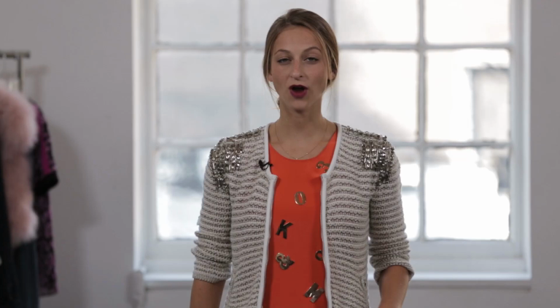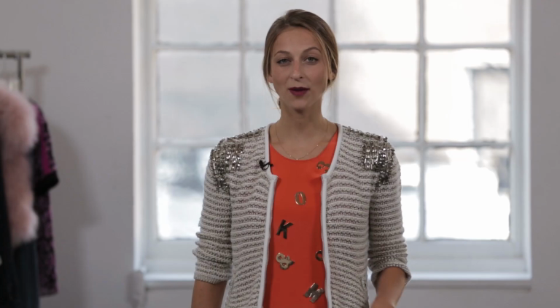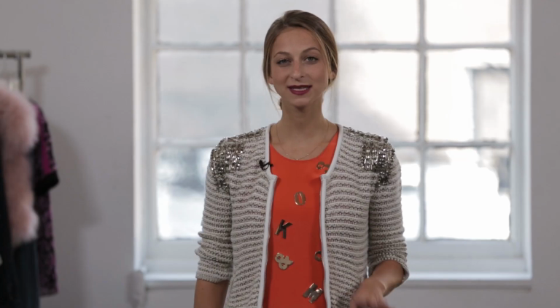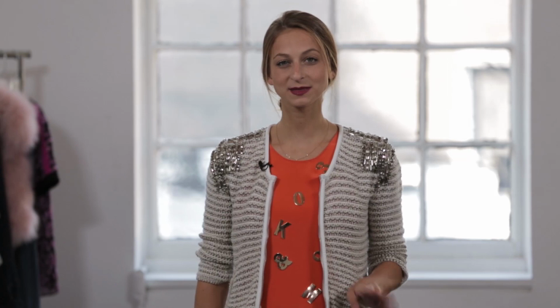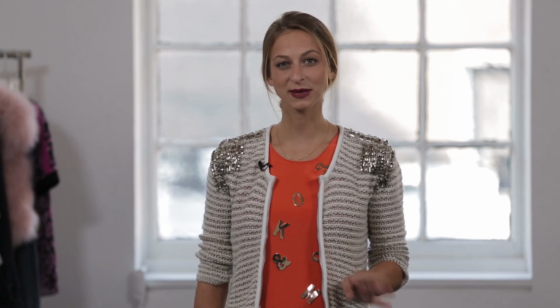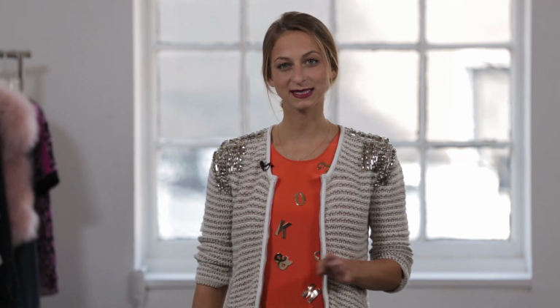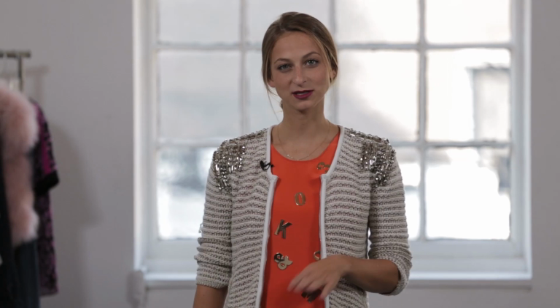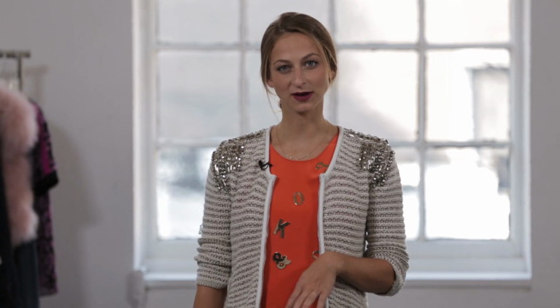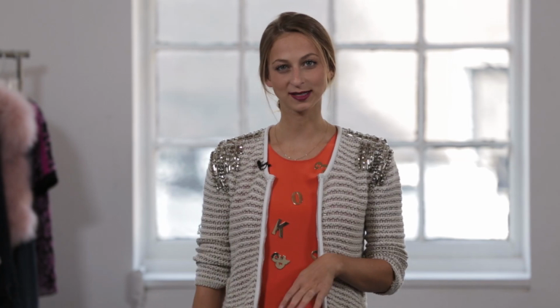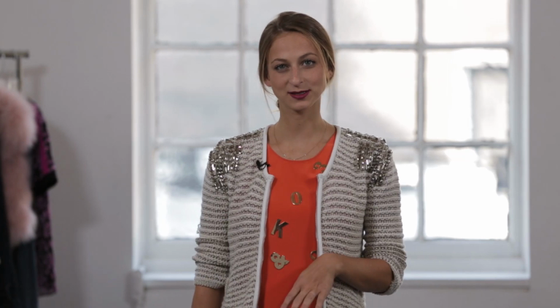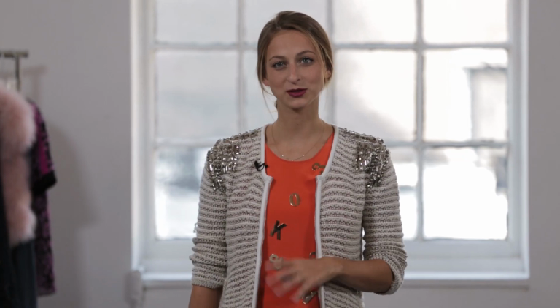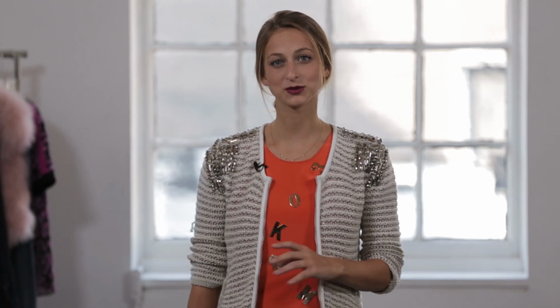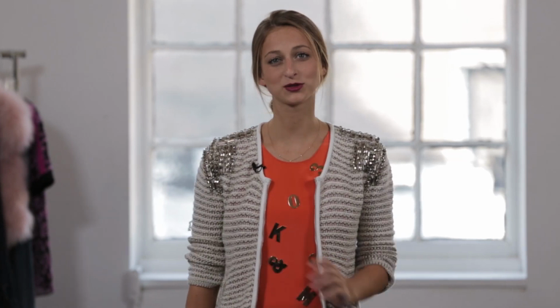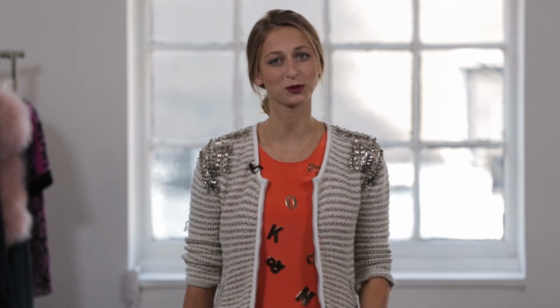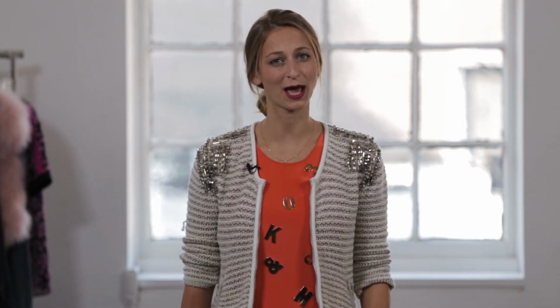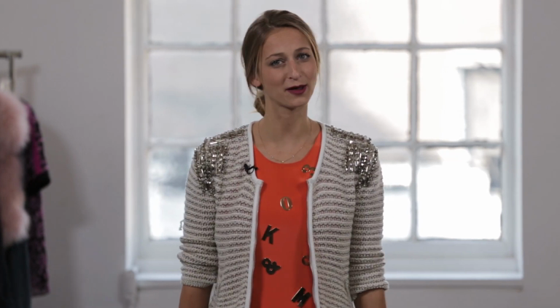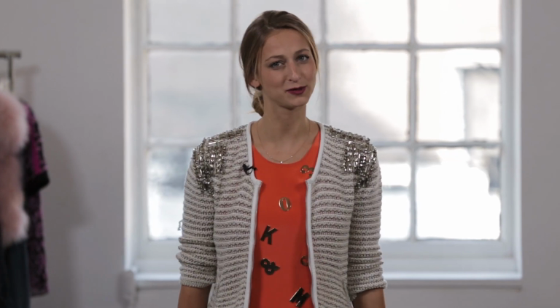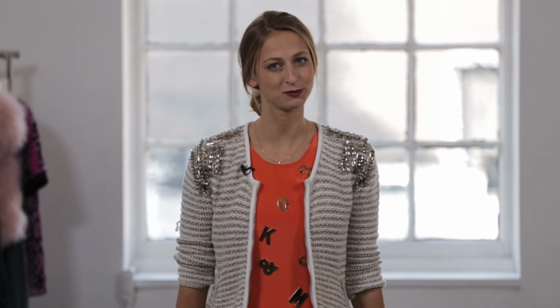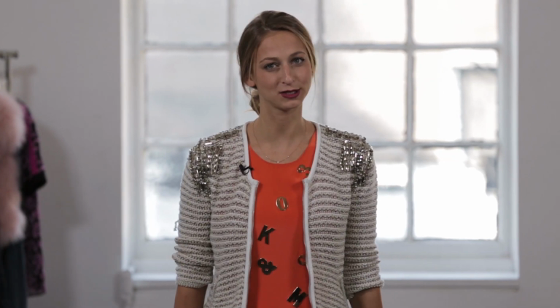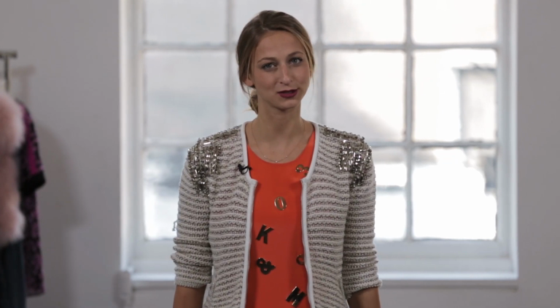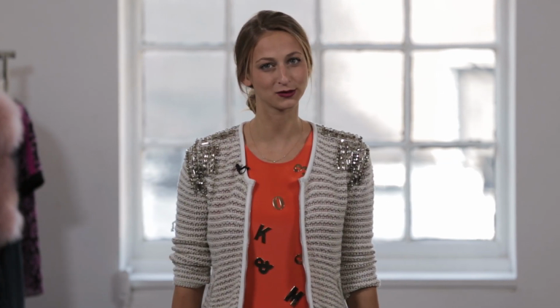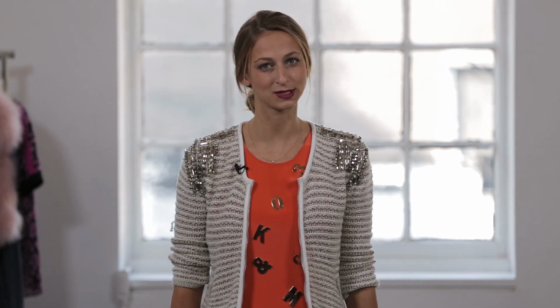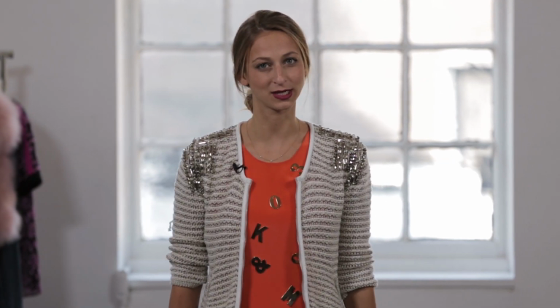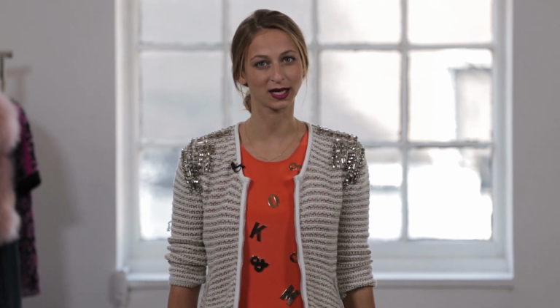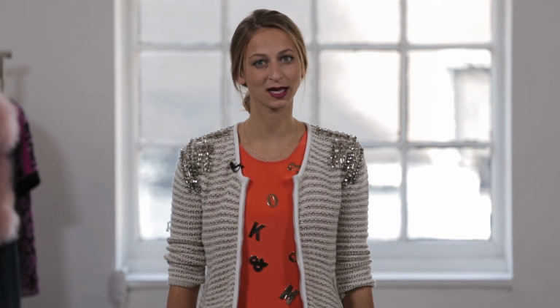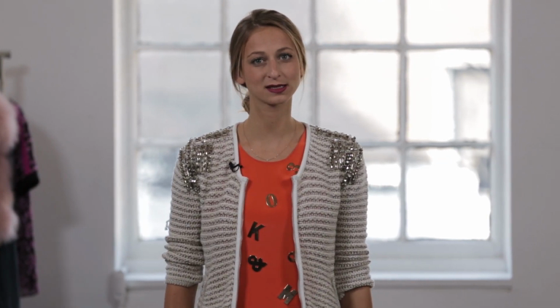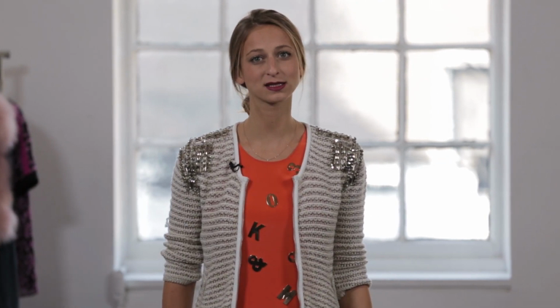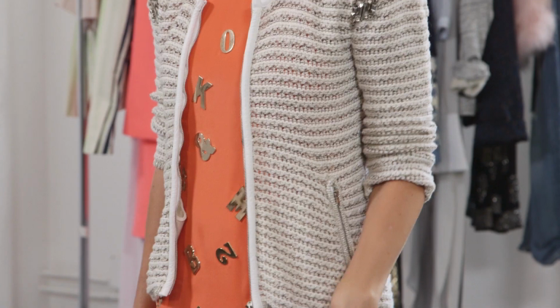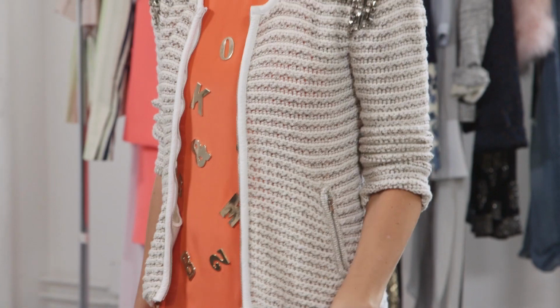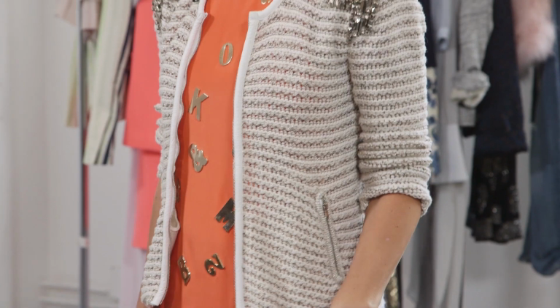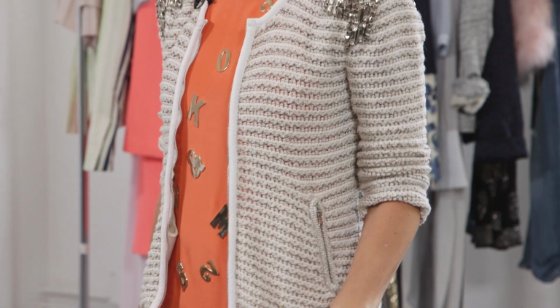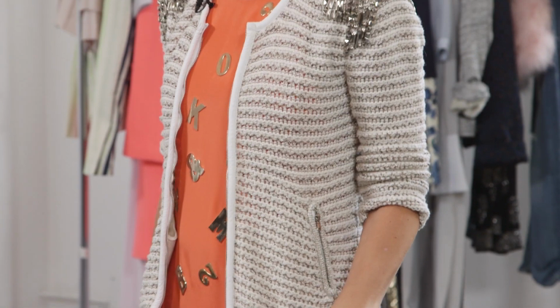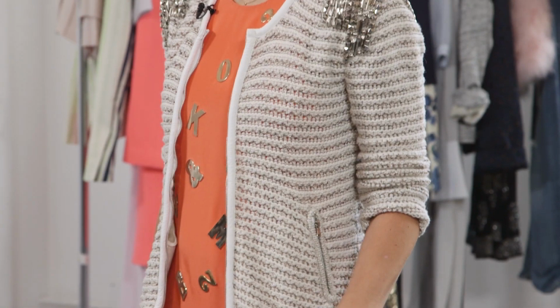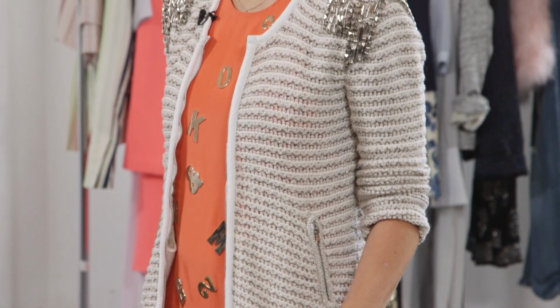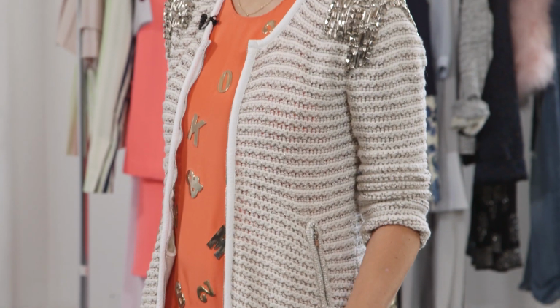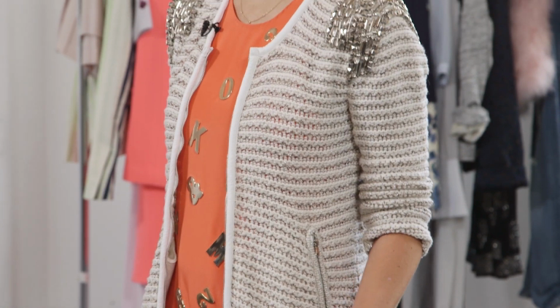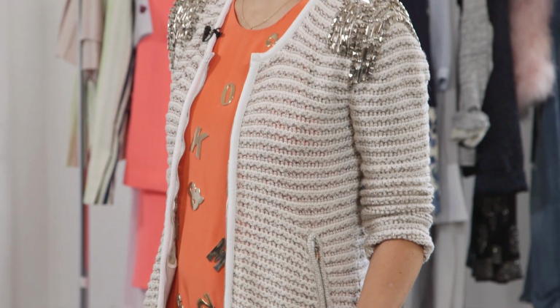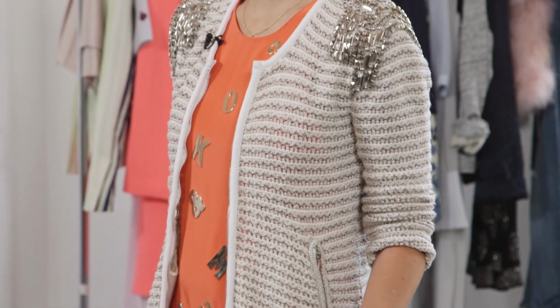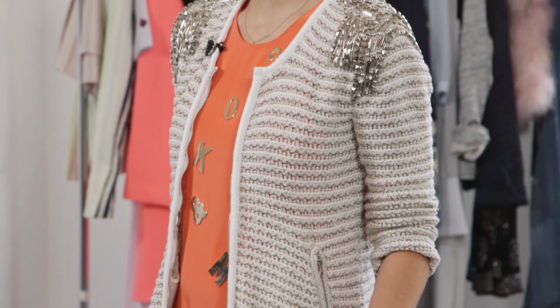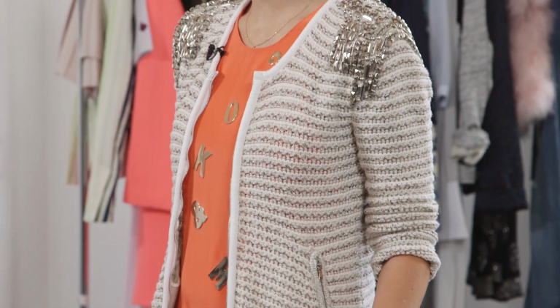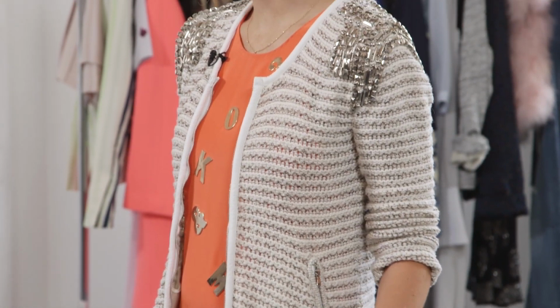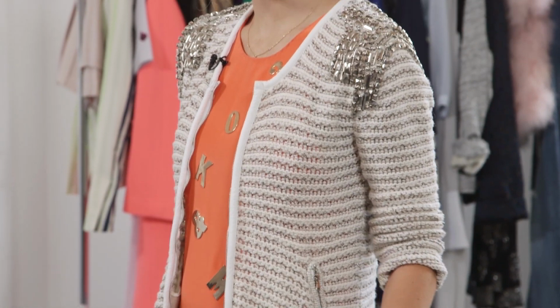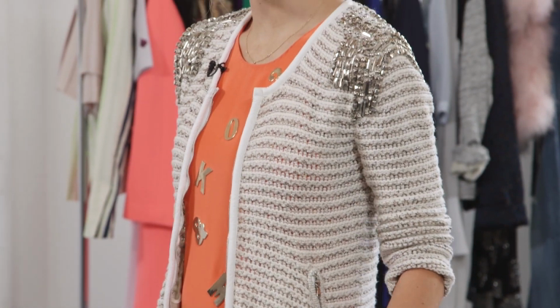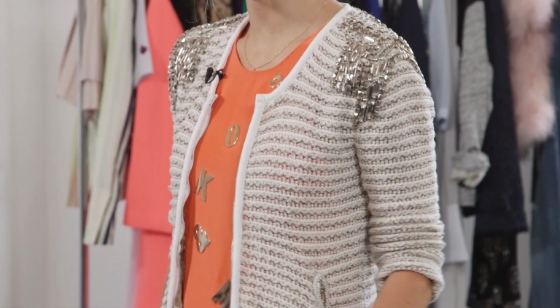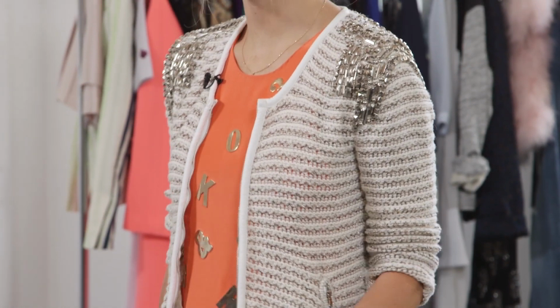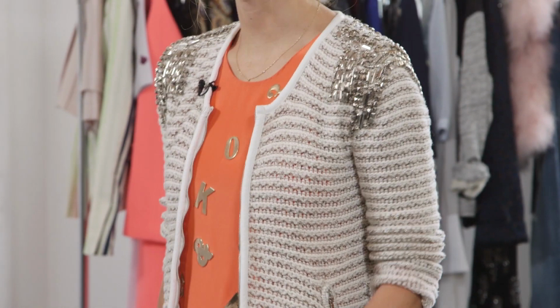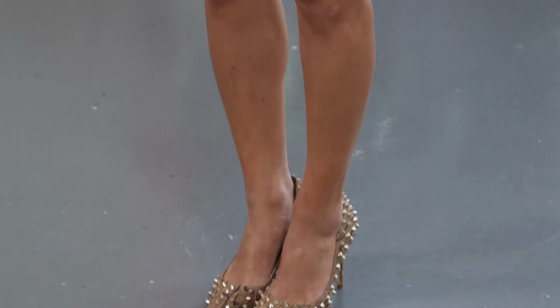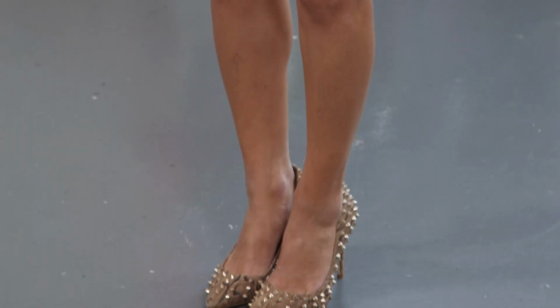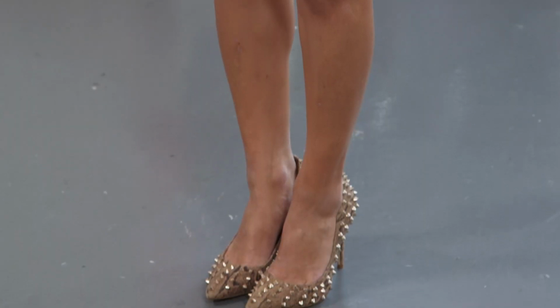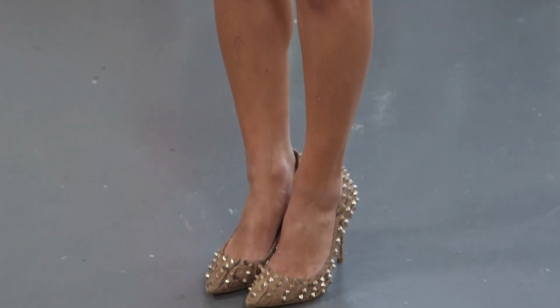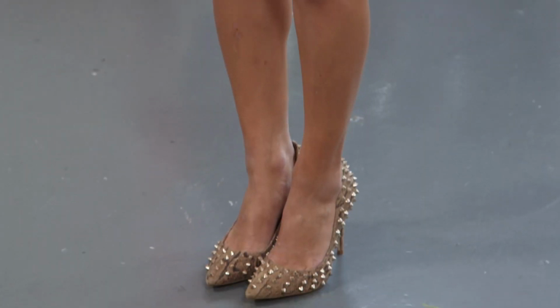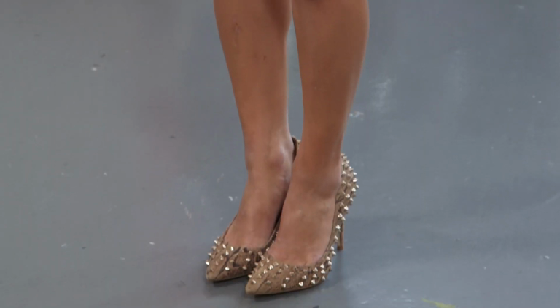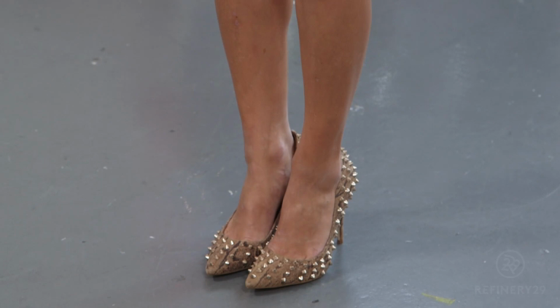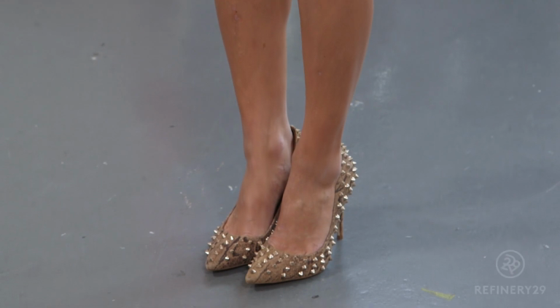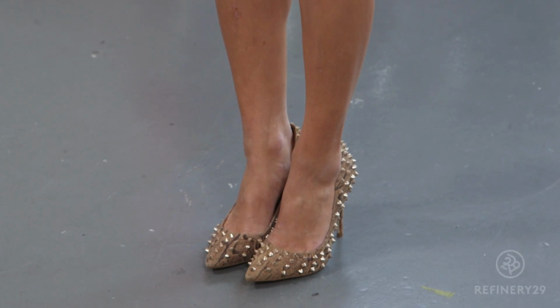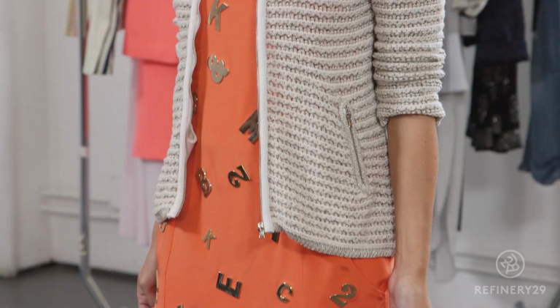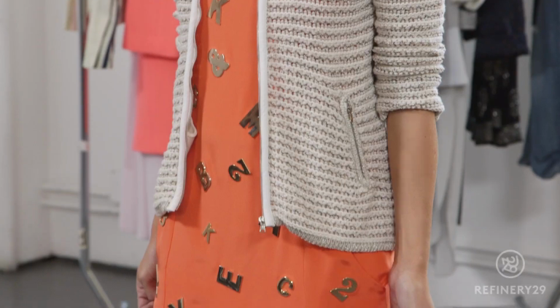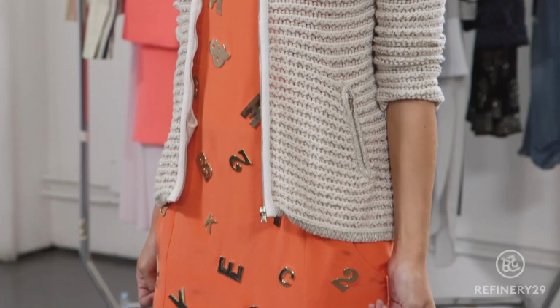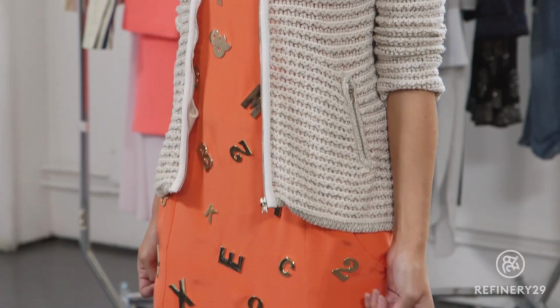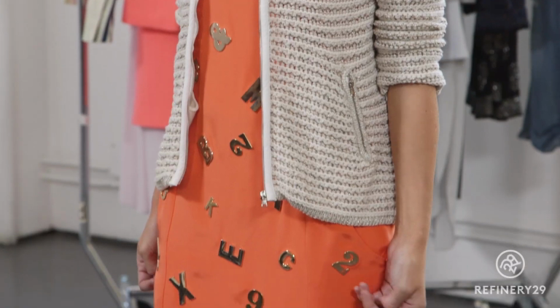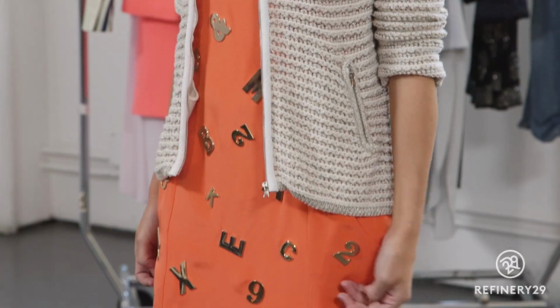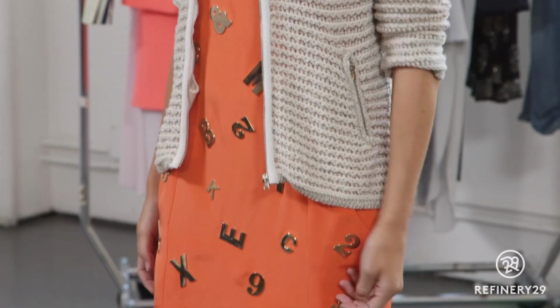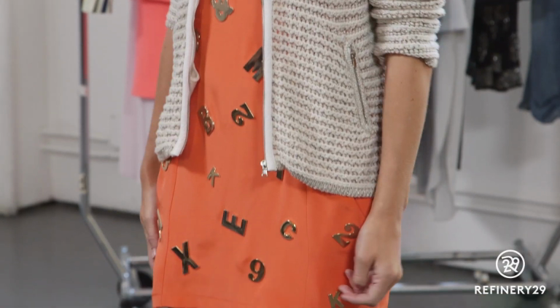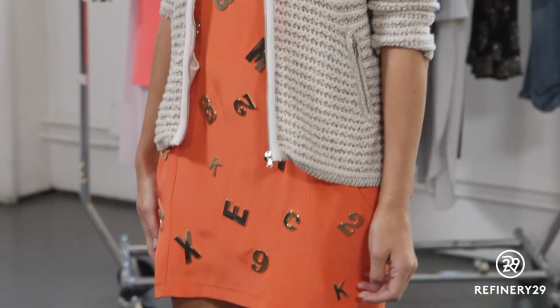Grommets, spikes, and rhinestones don't have to be so serious. Look for unexpected, playful embellishments, like this fun alphabet dress.